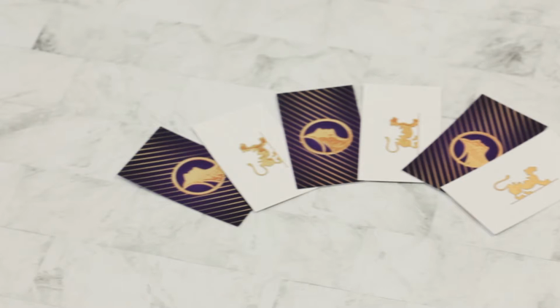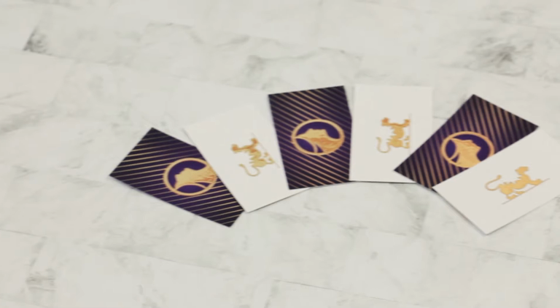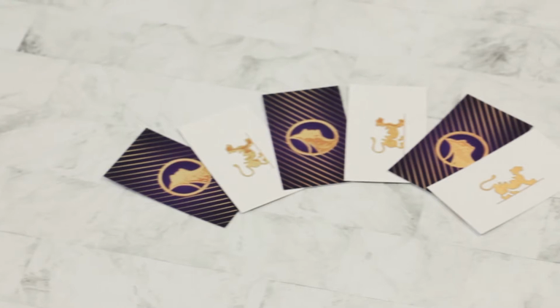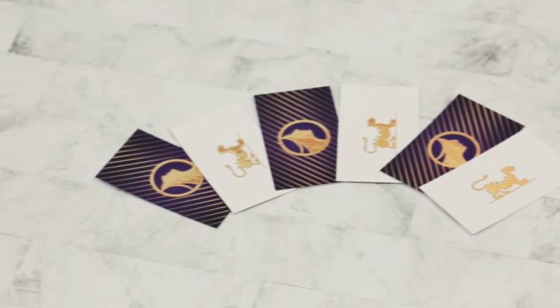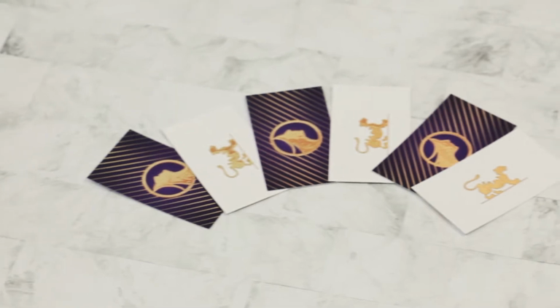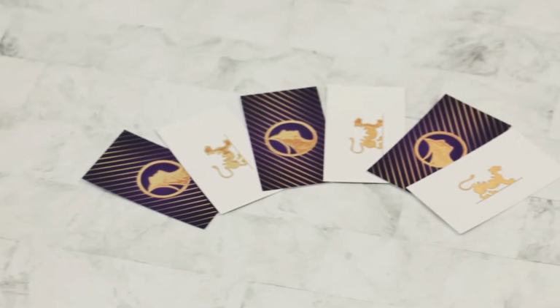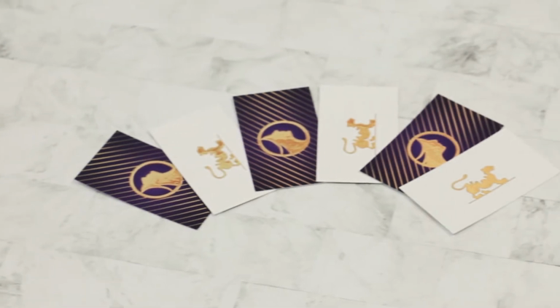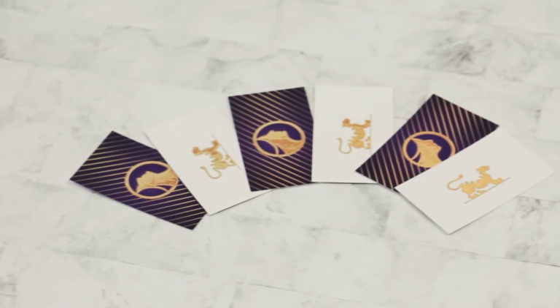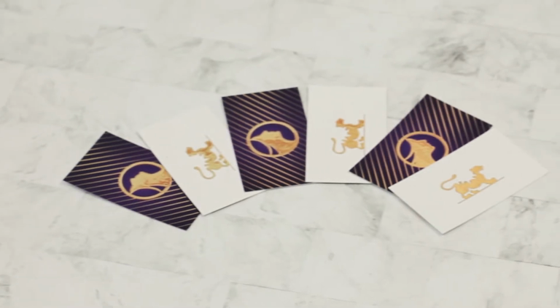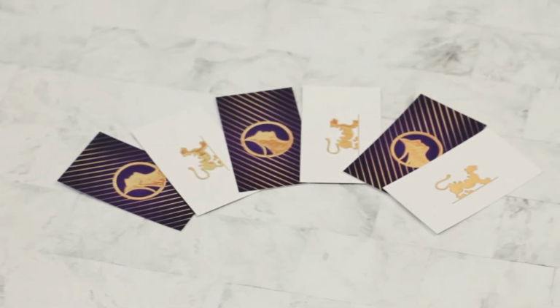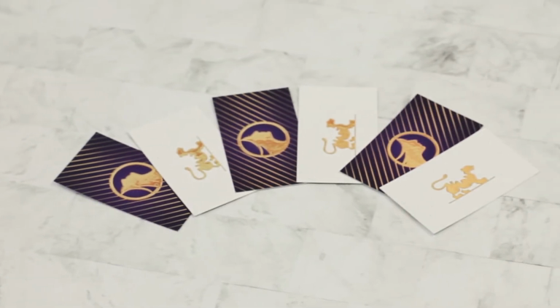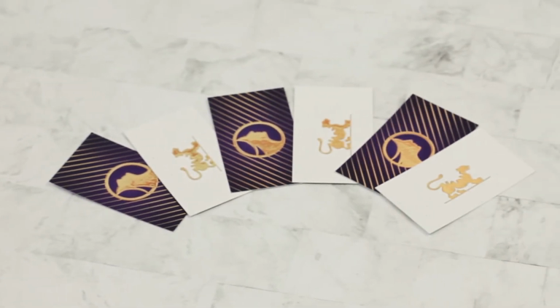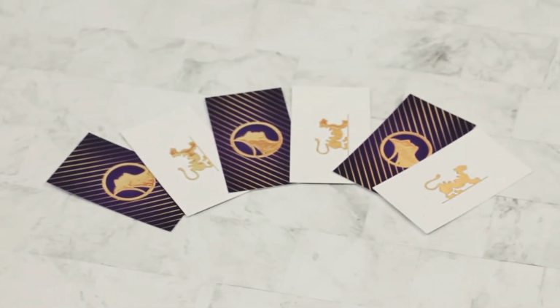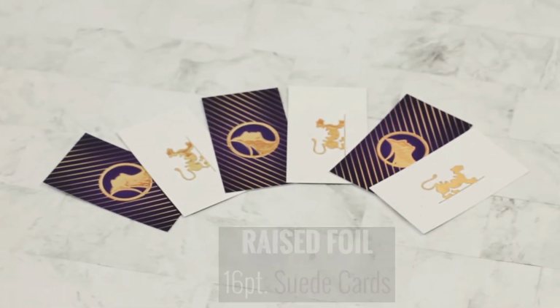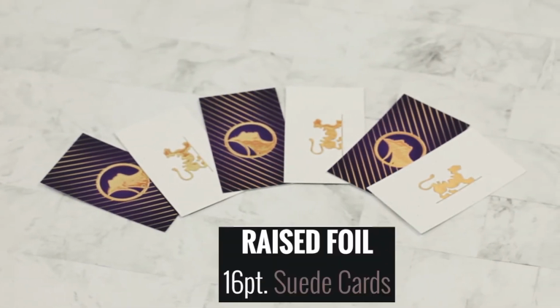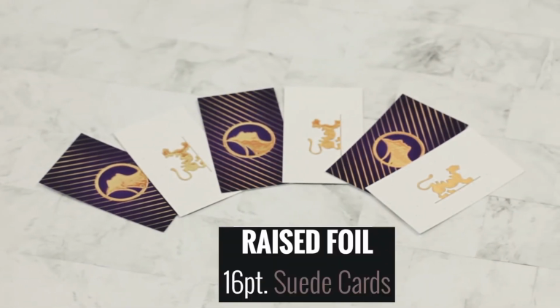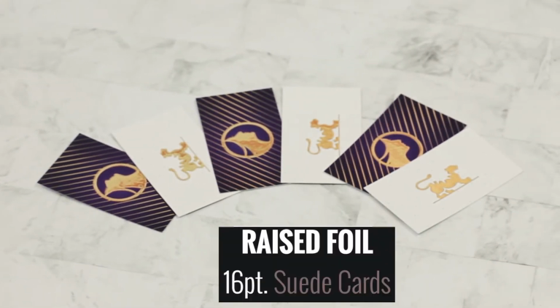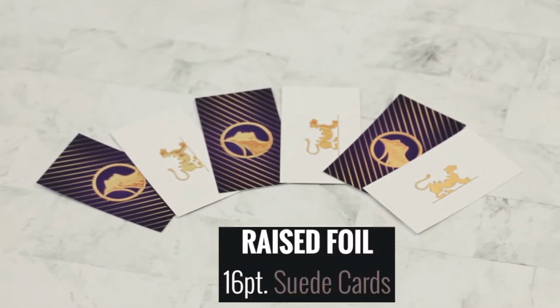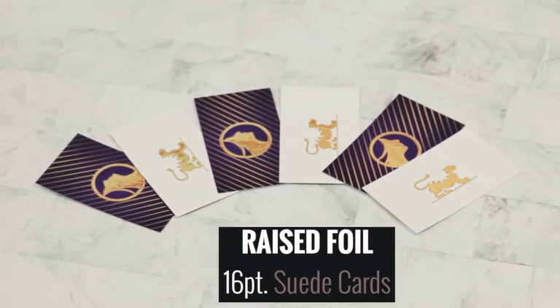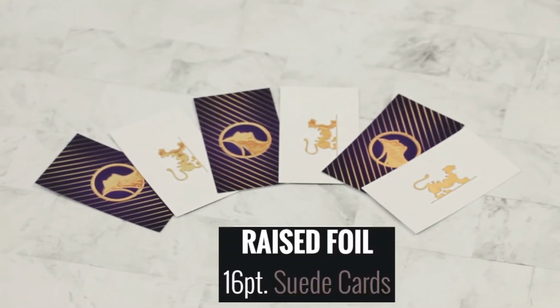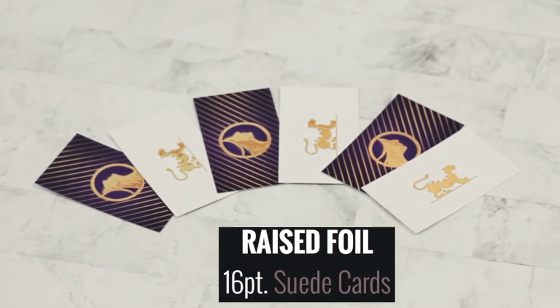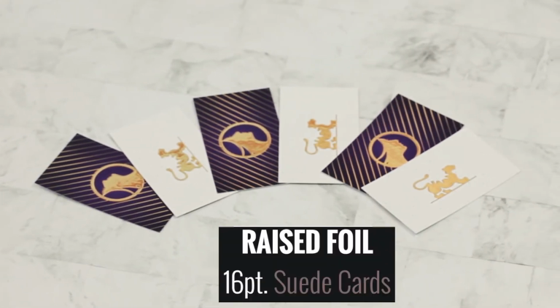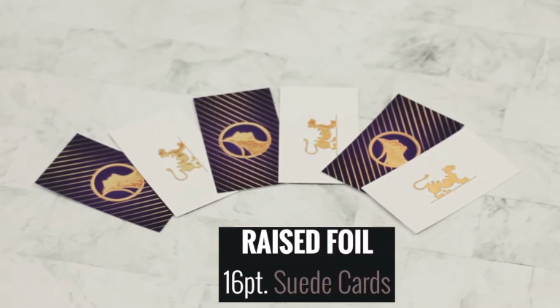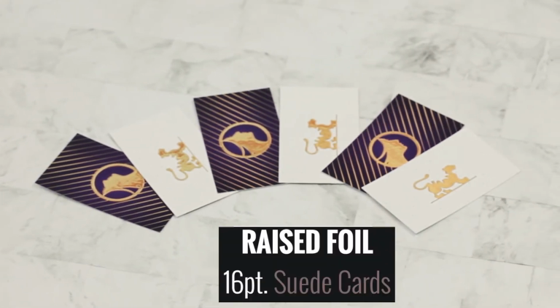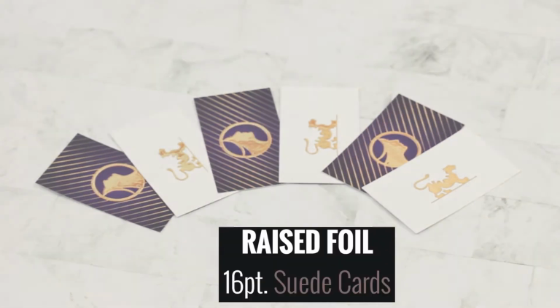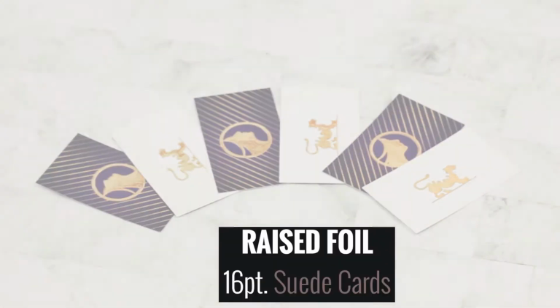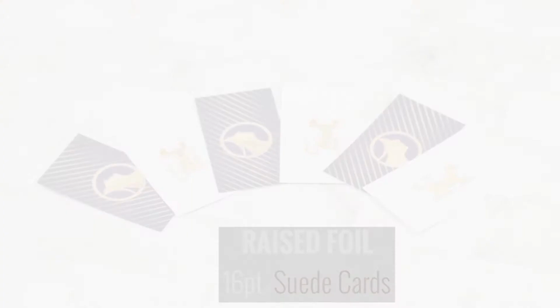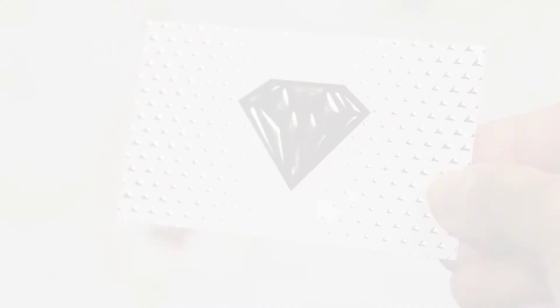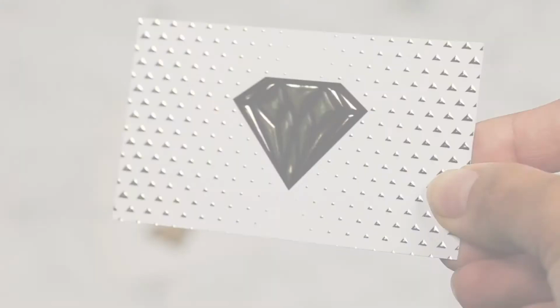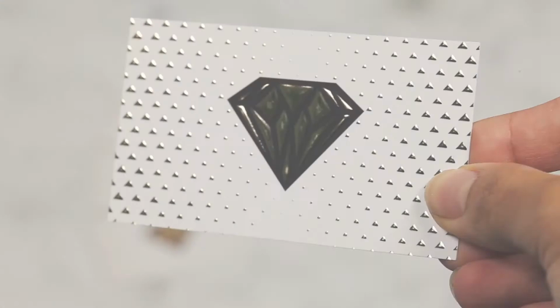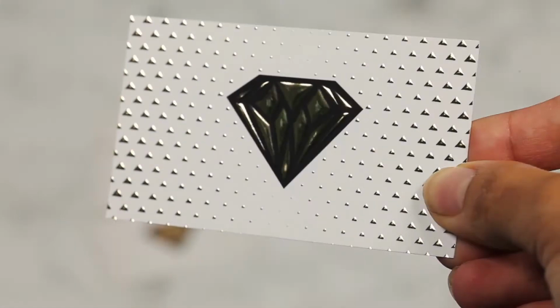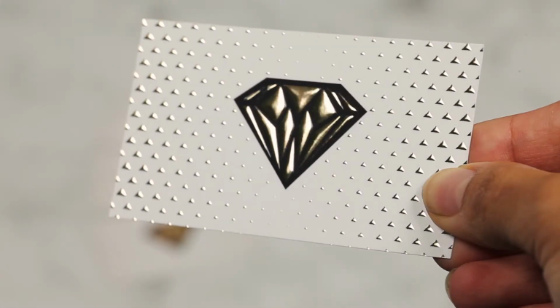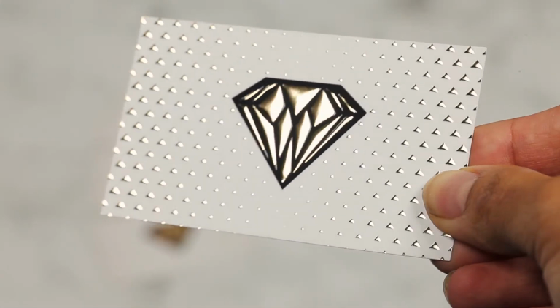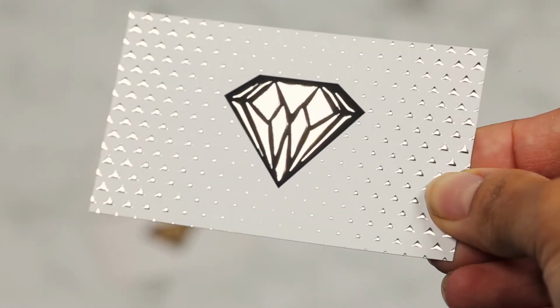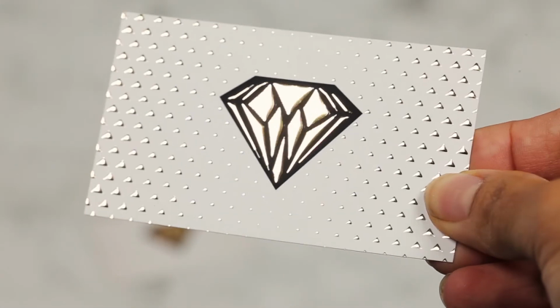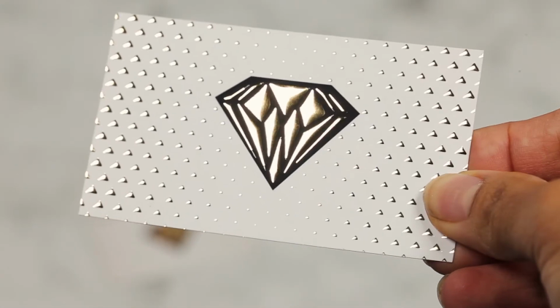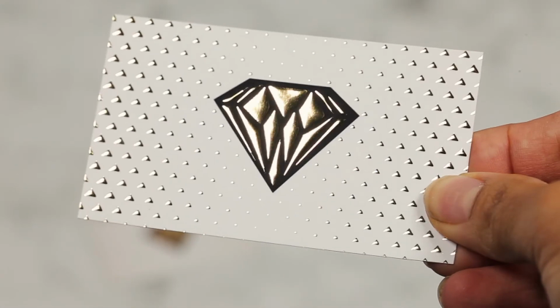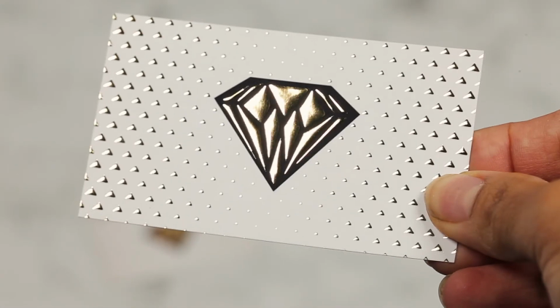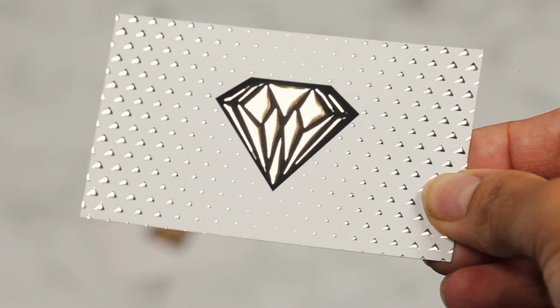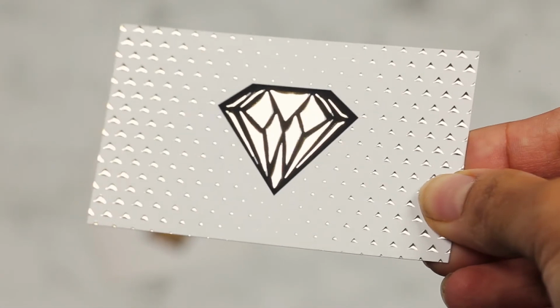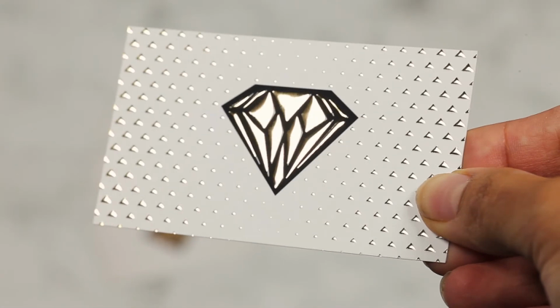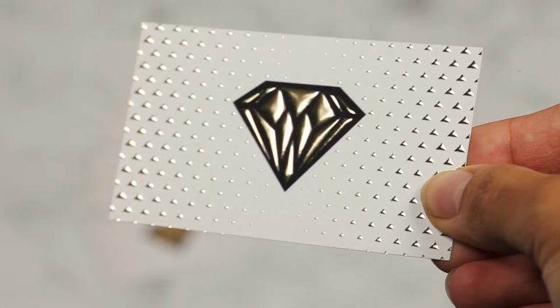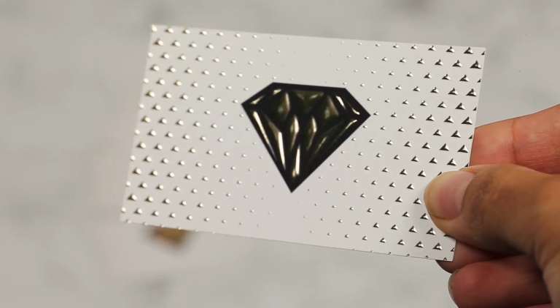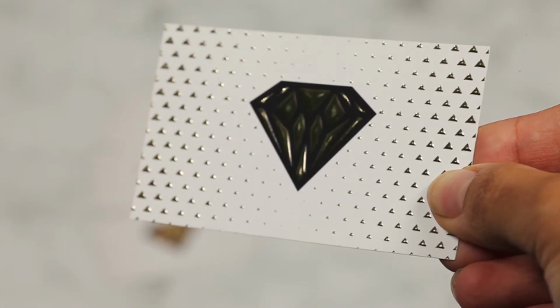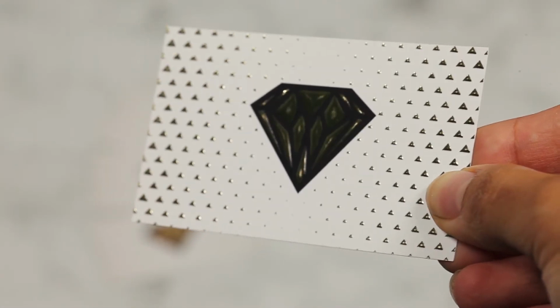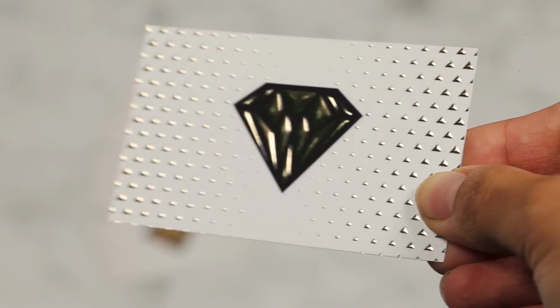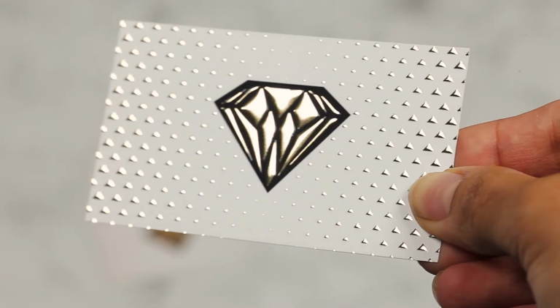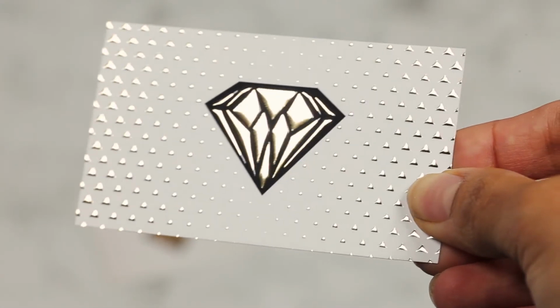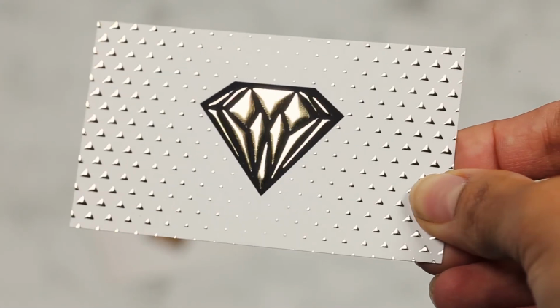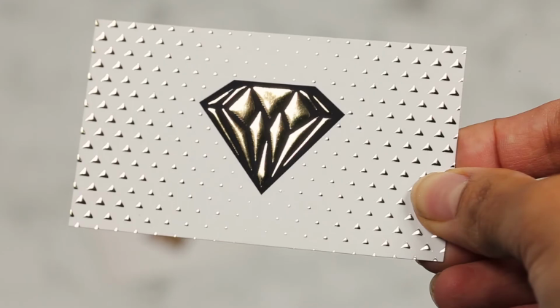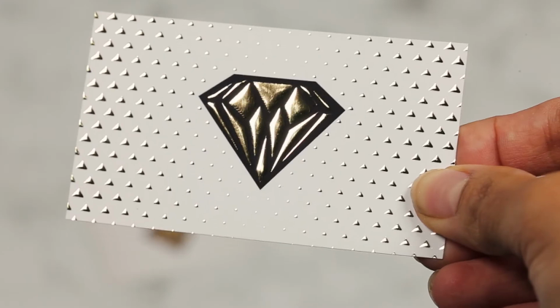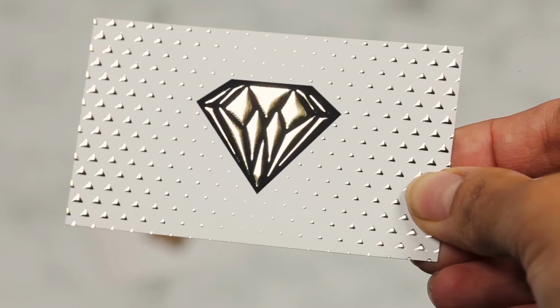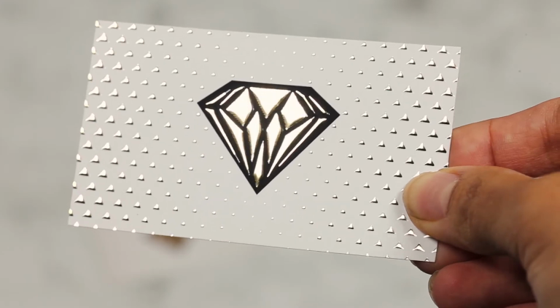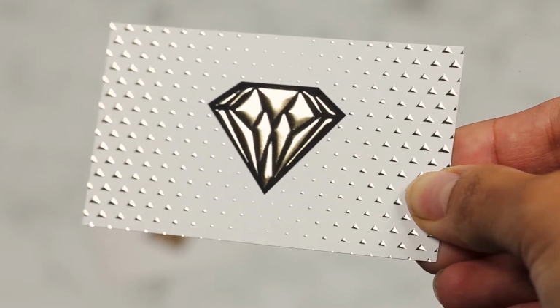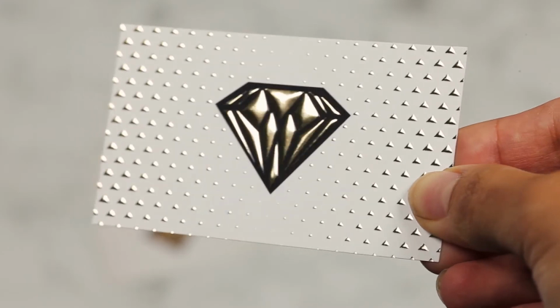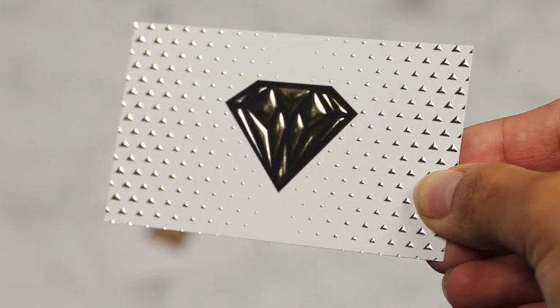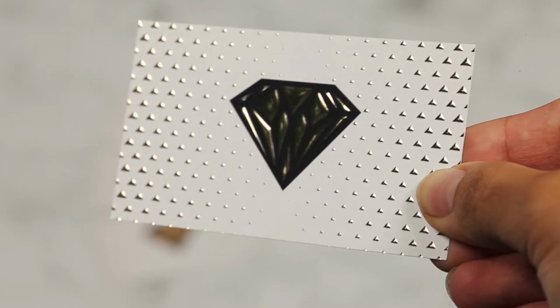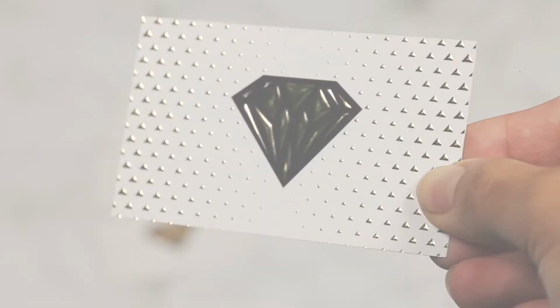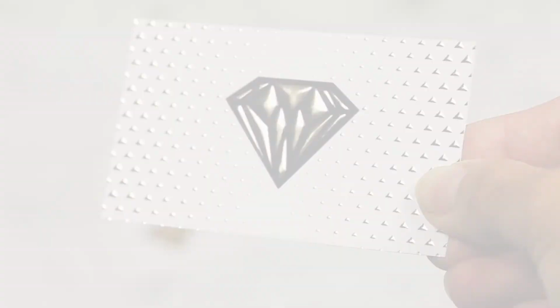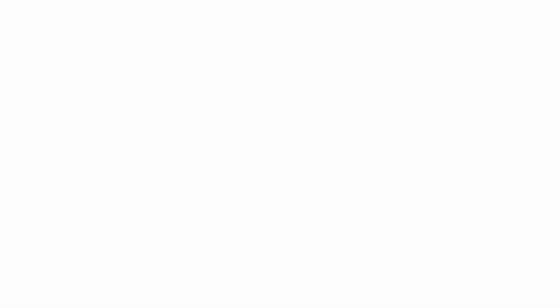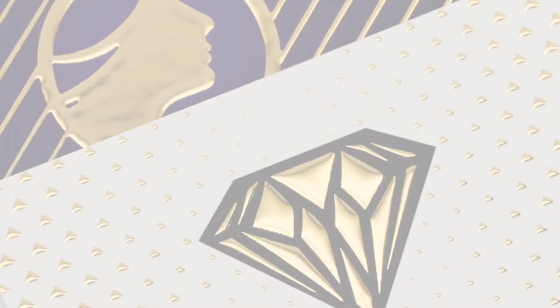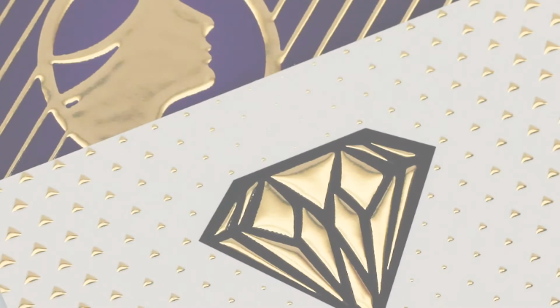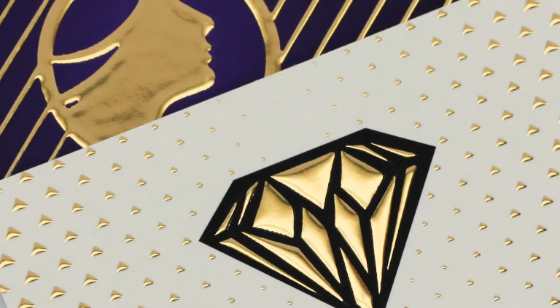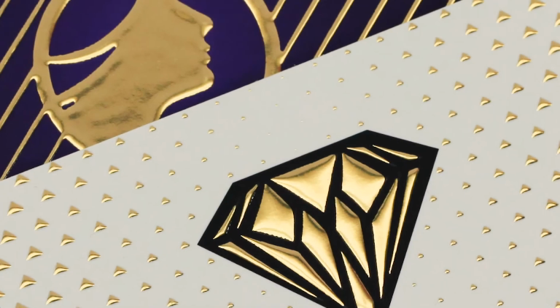Smooth. Sharp. Vivid. Innovative. Introducing the uniquely elegant raised foil on suede.